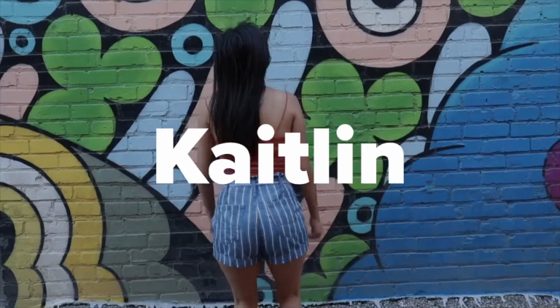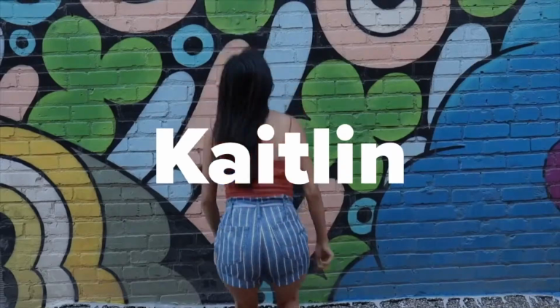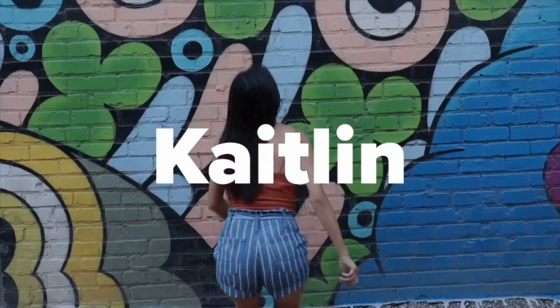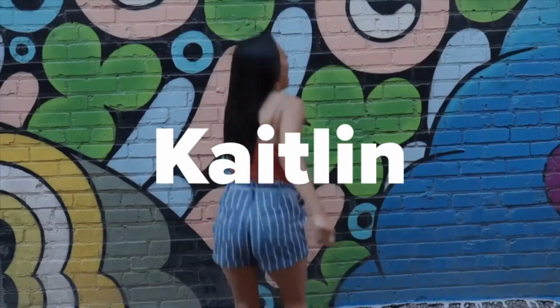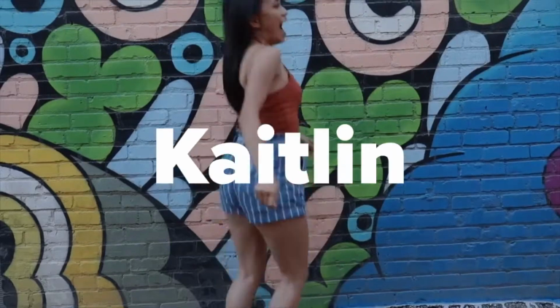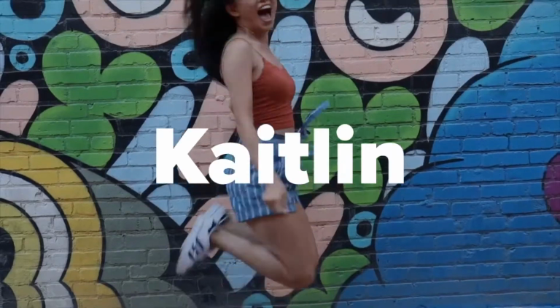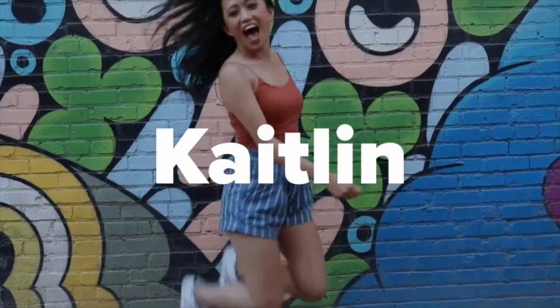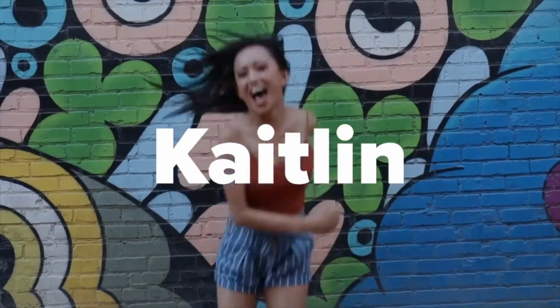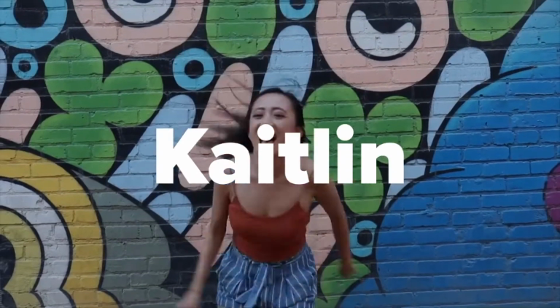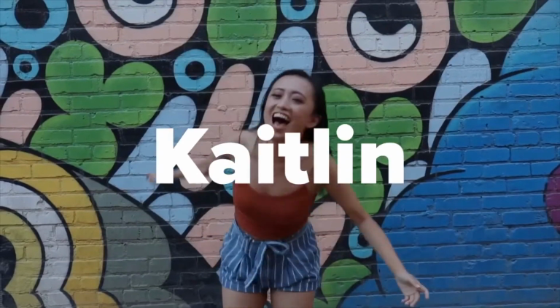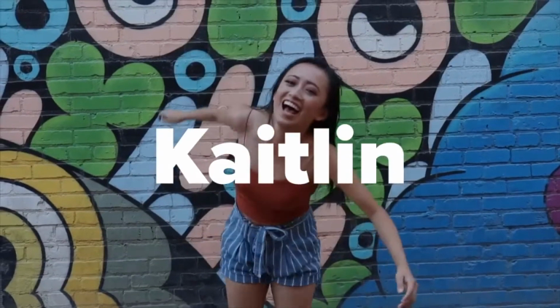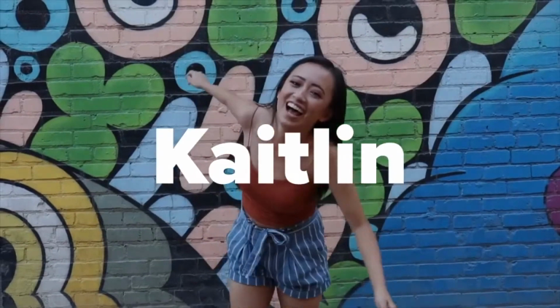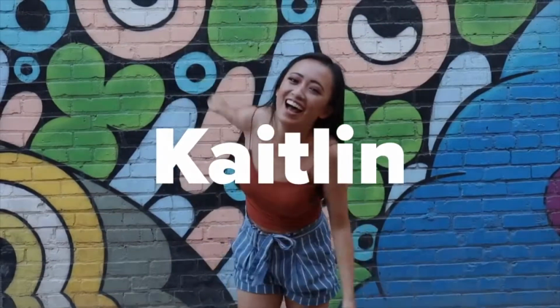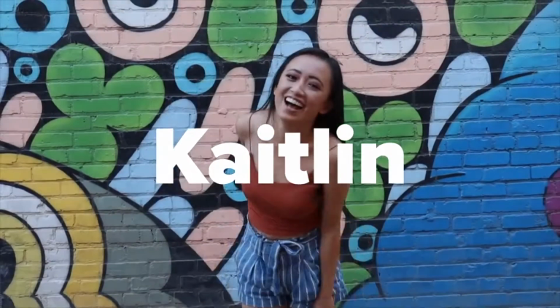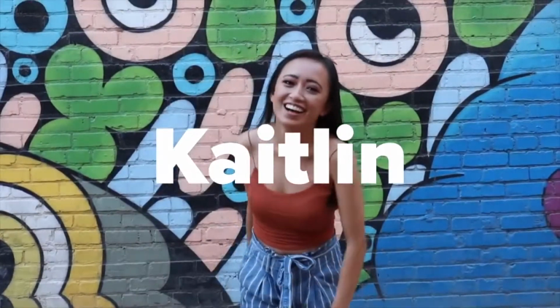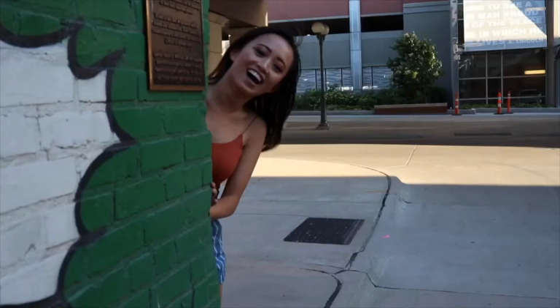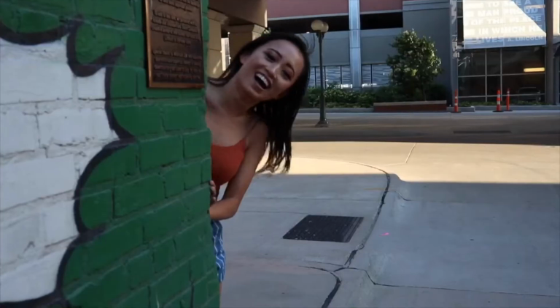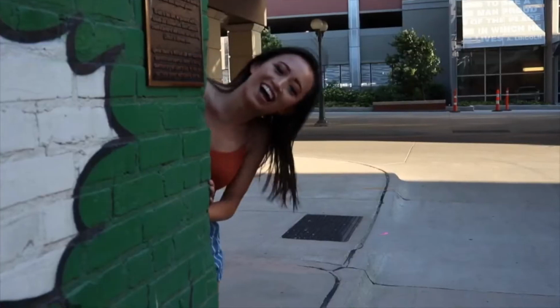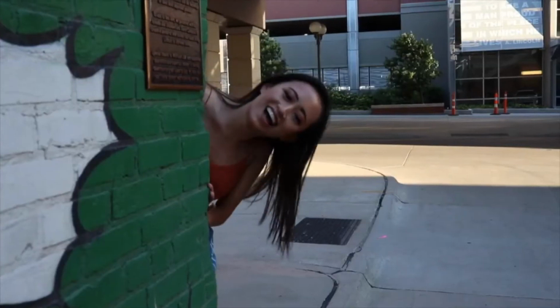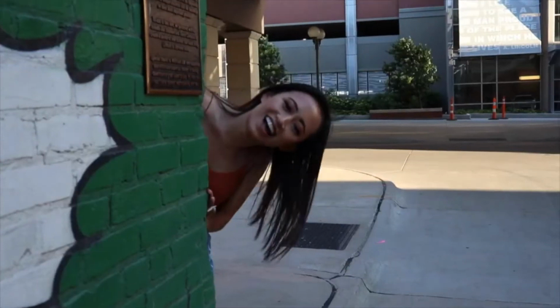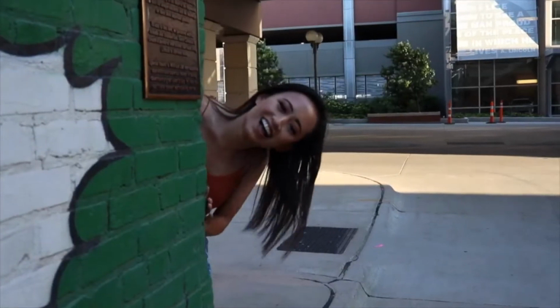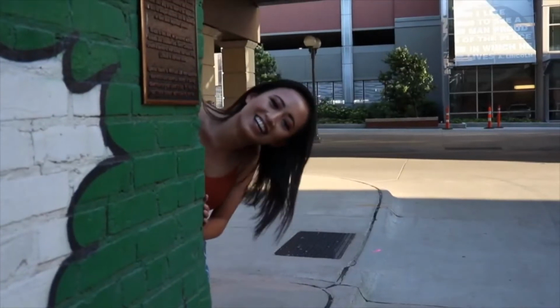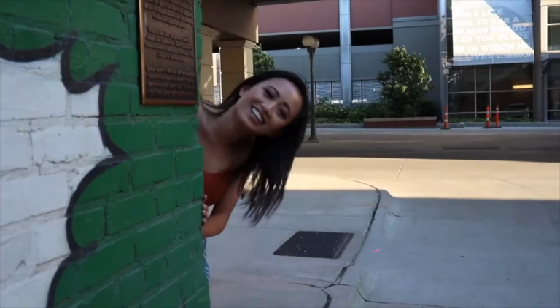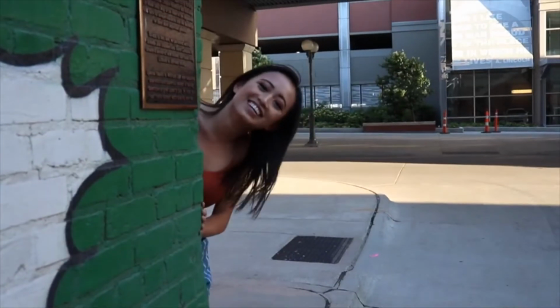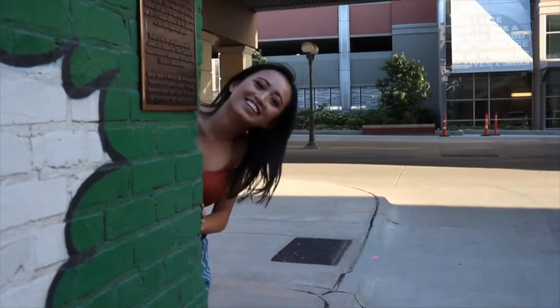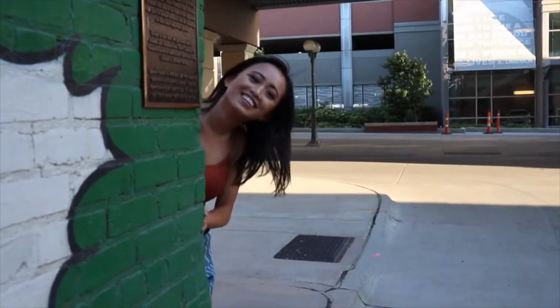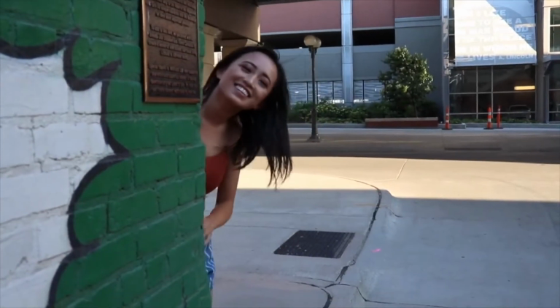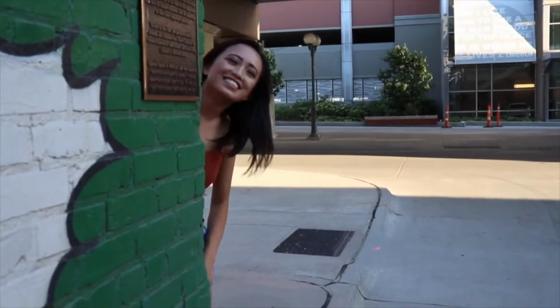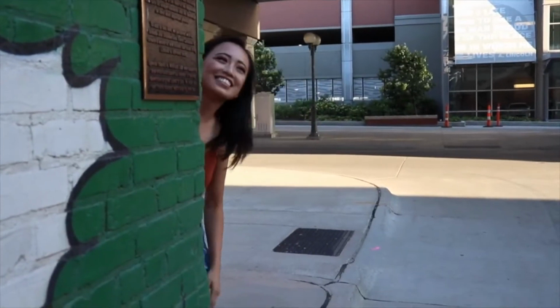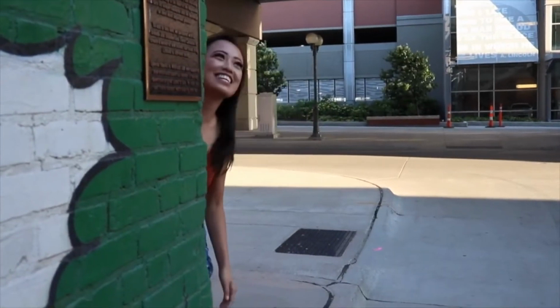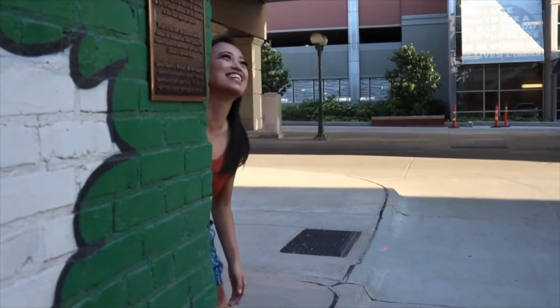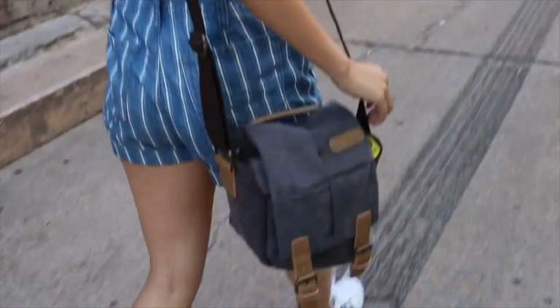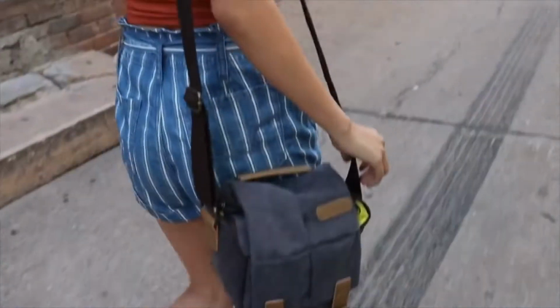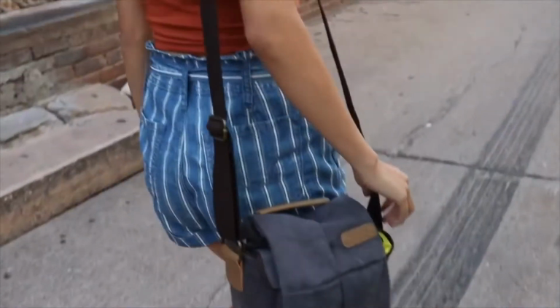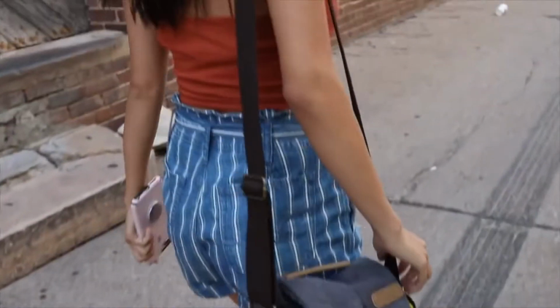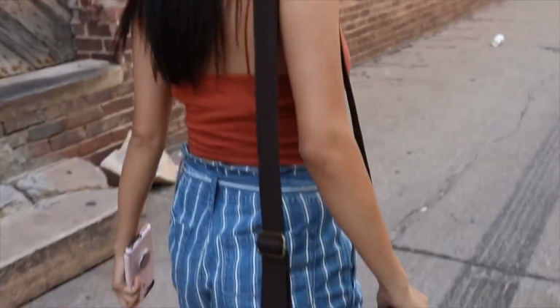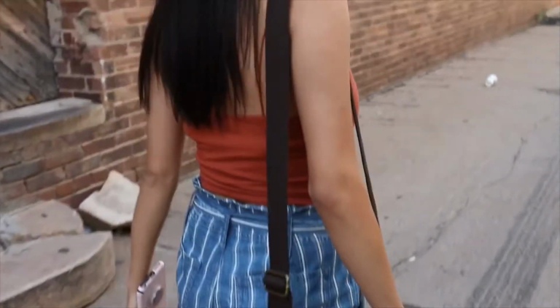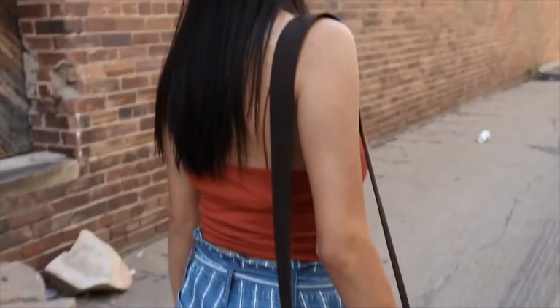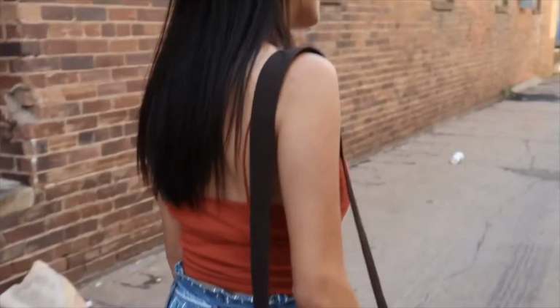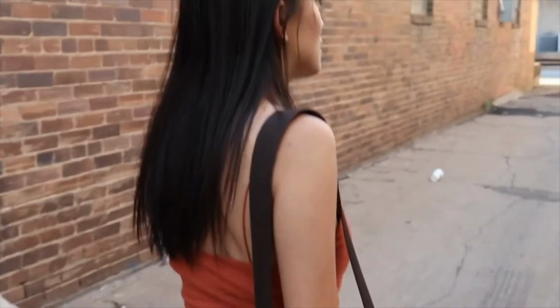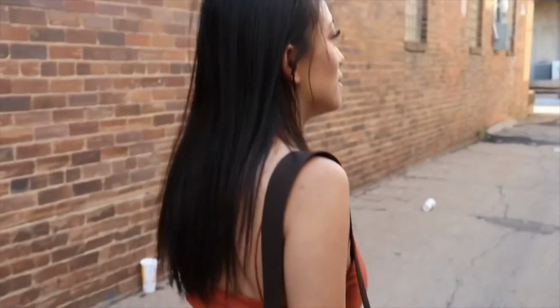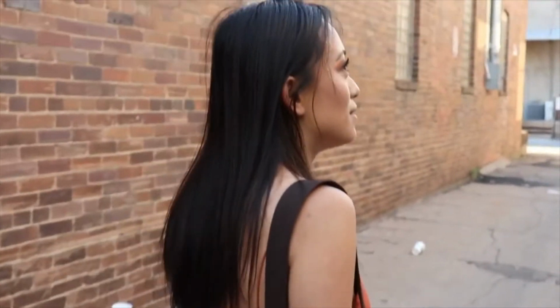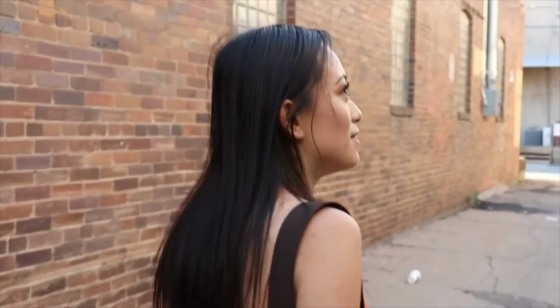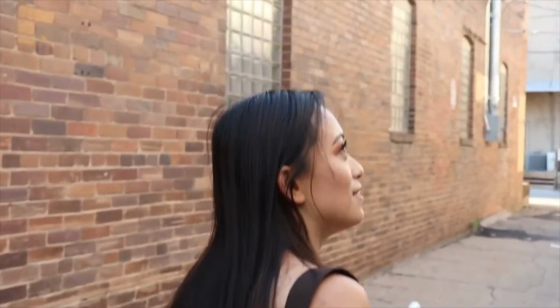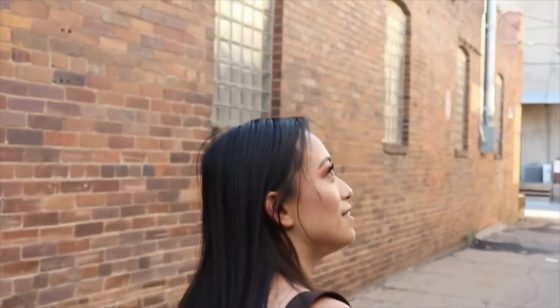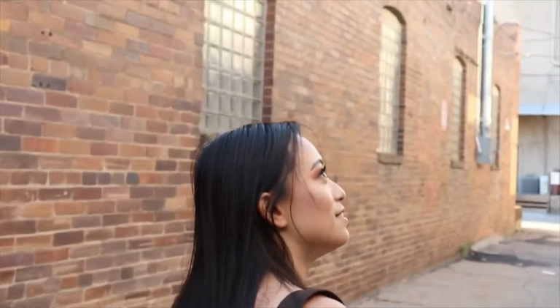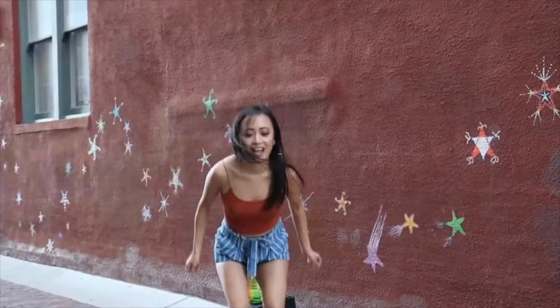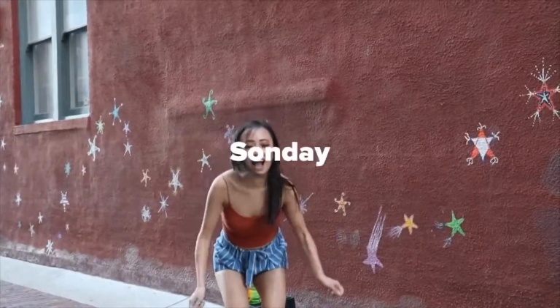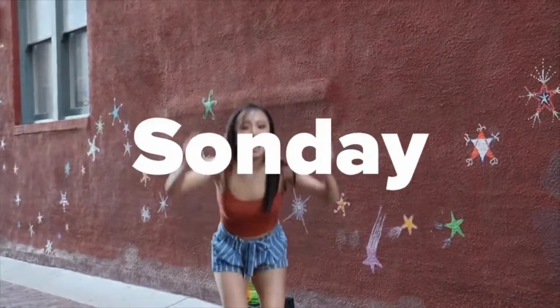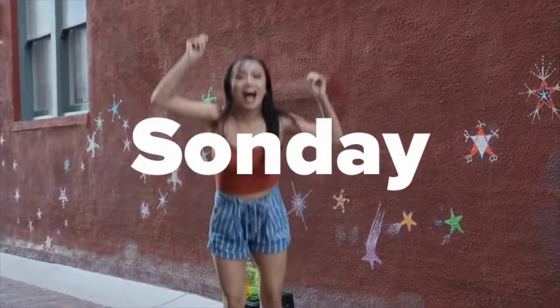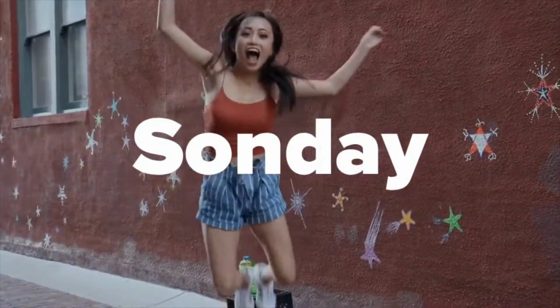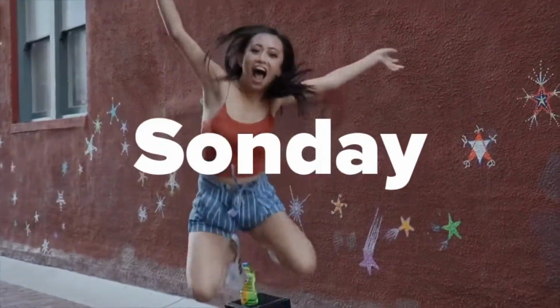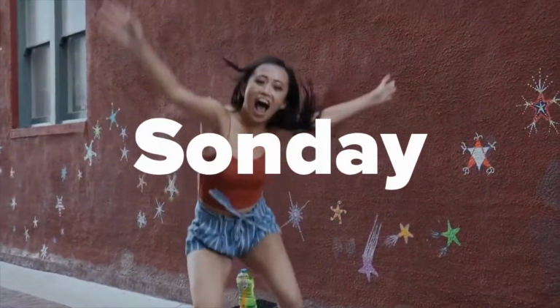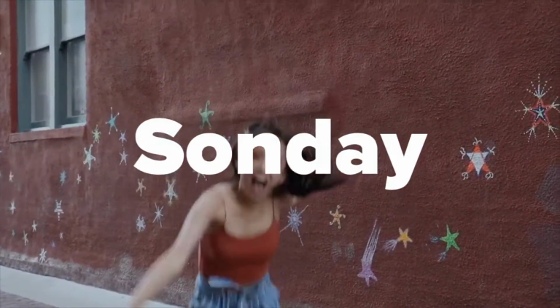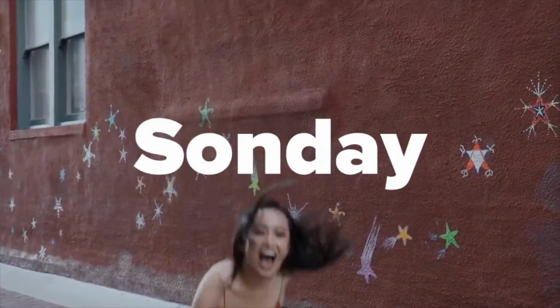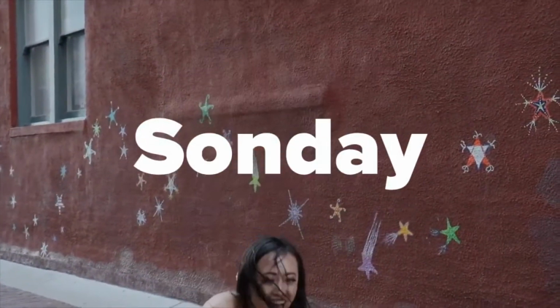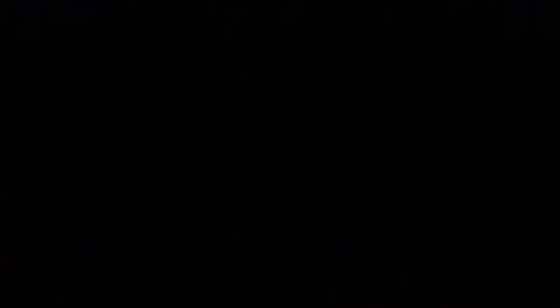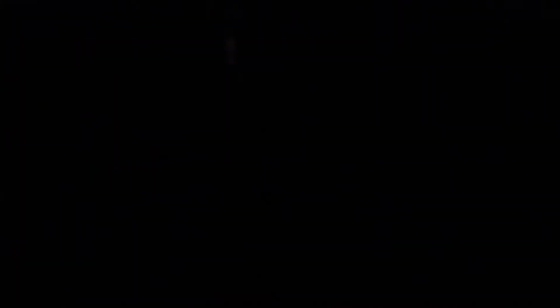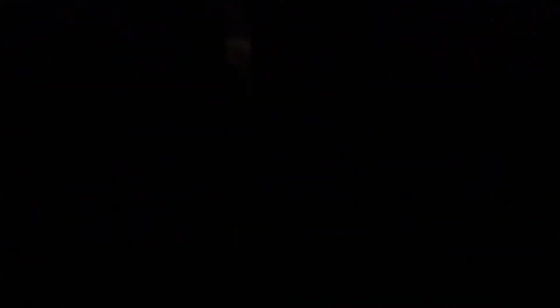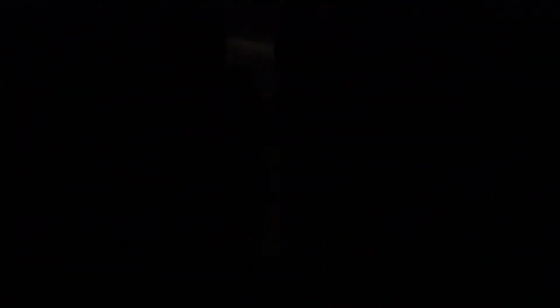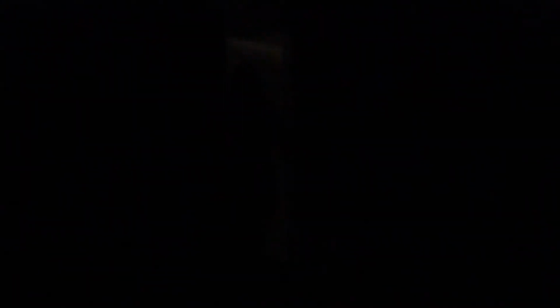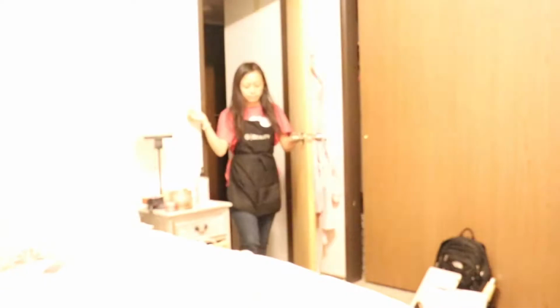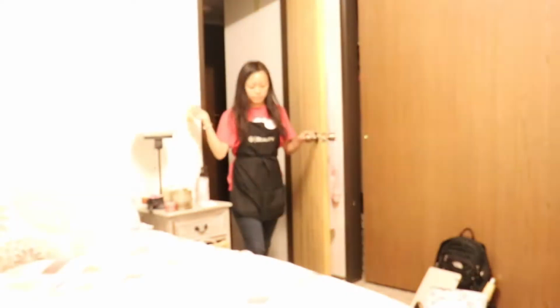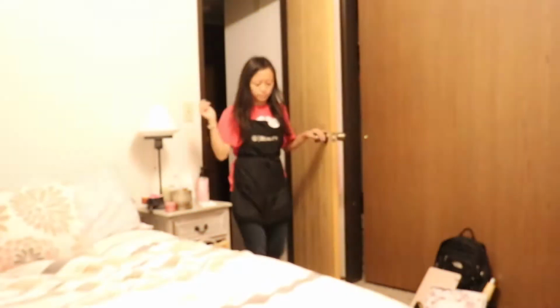Hey guys, this is my first ever nighttime routine. This is going to be my school night routine, and I'm super excited to share it with you.